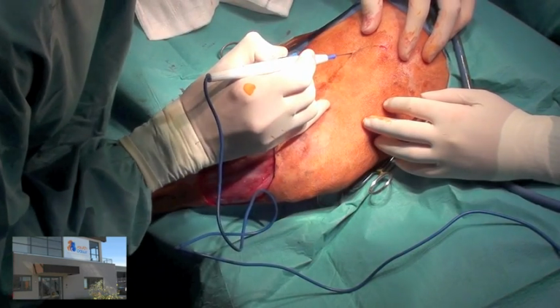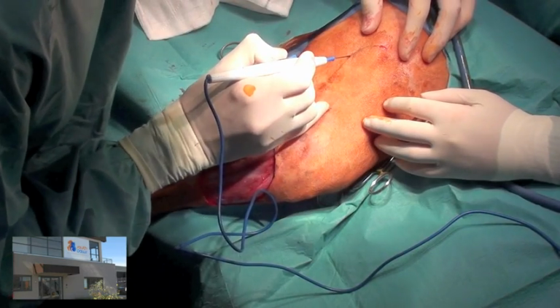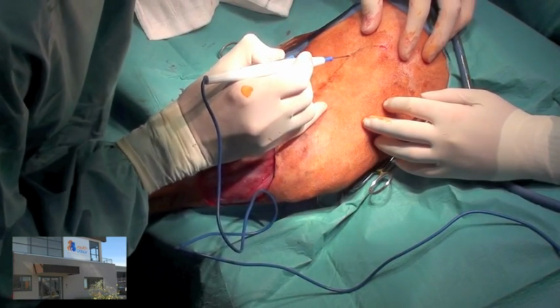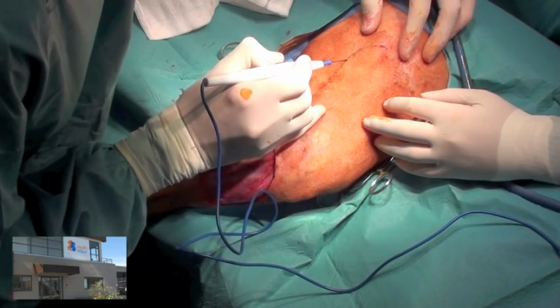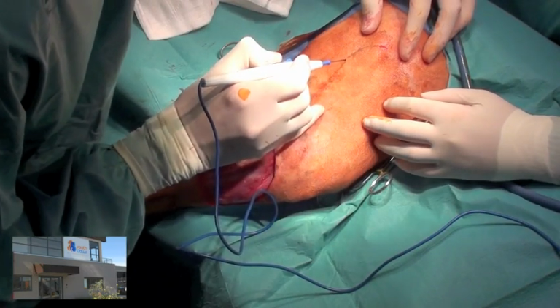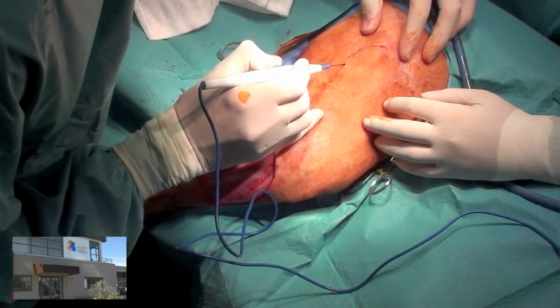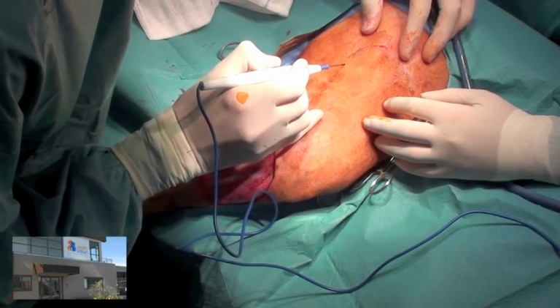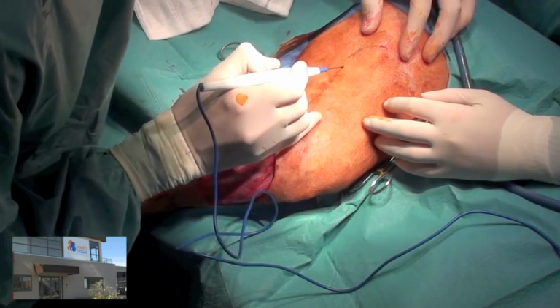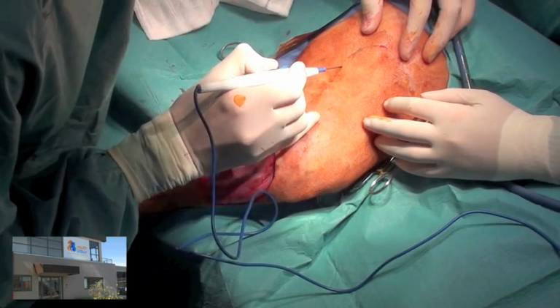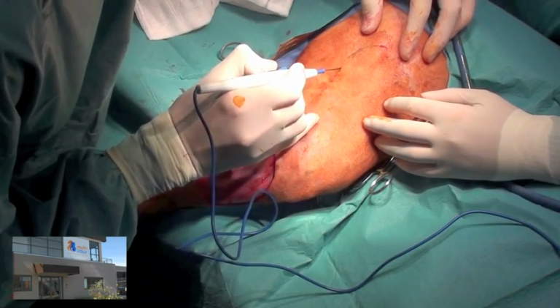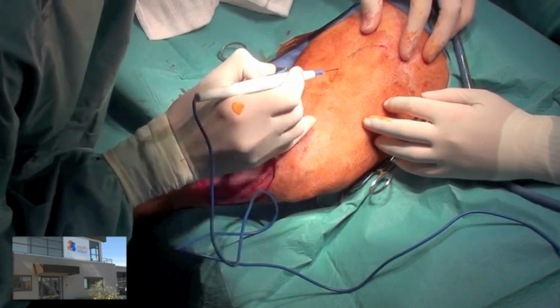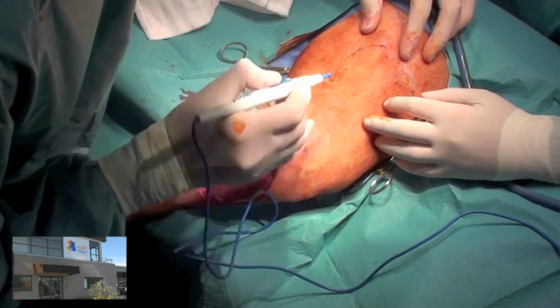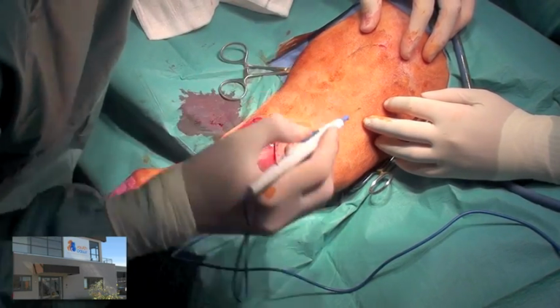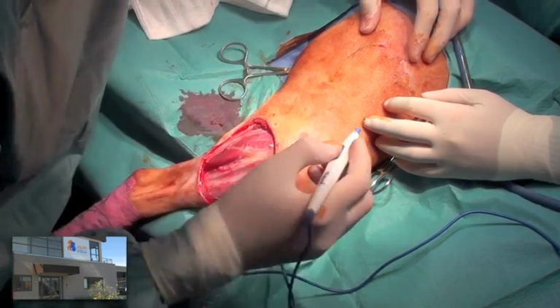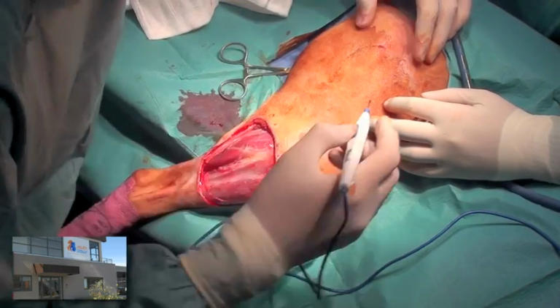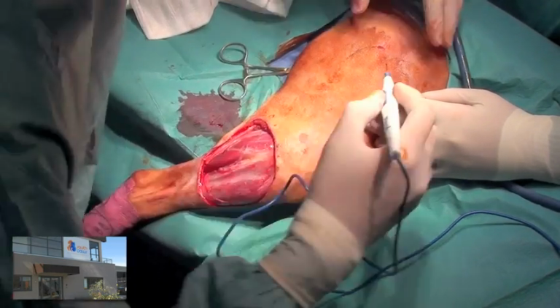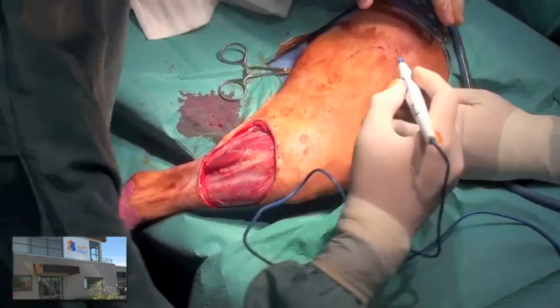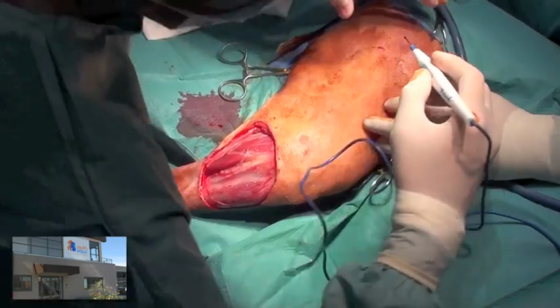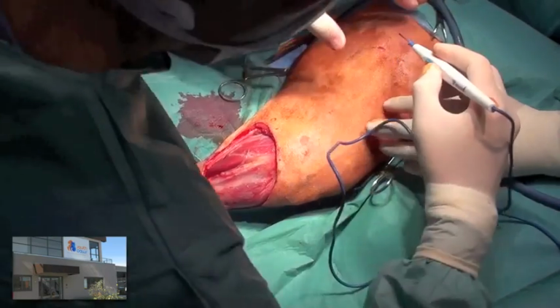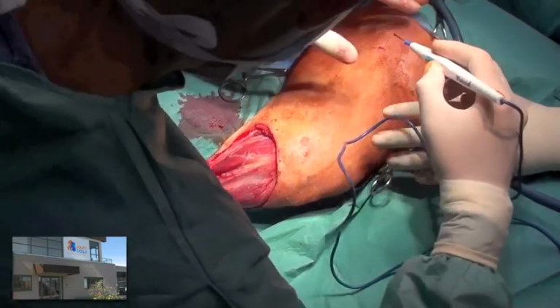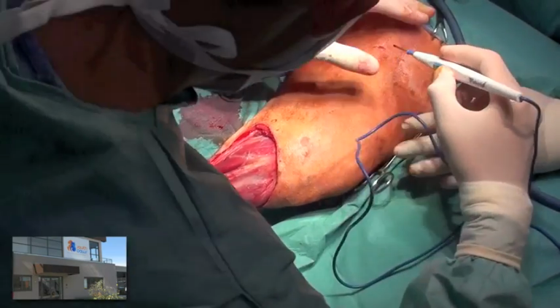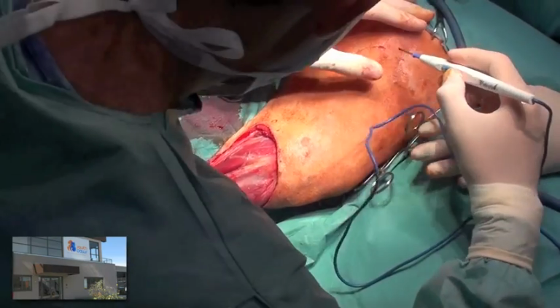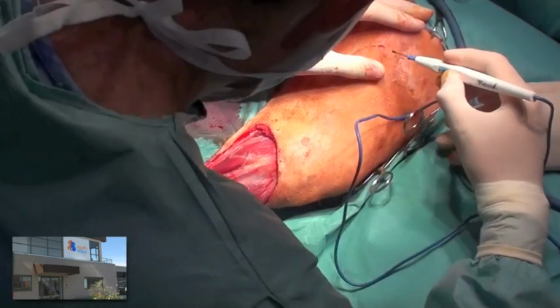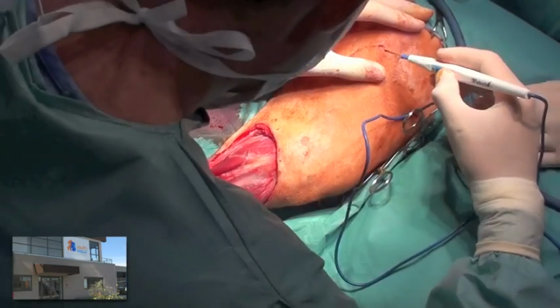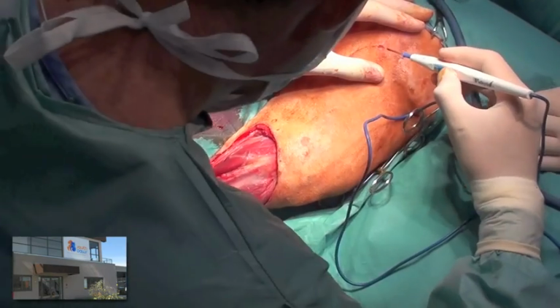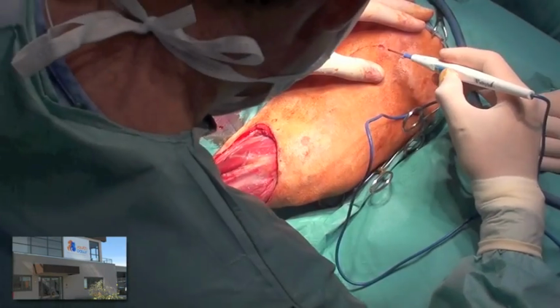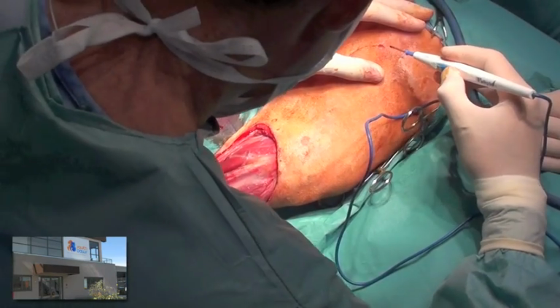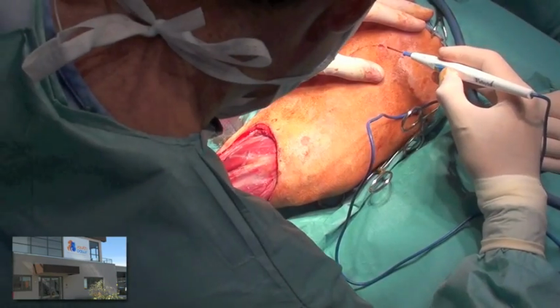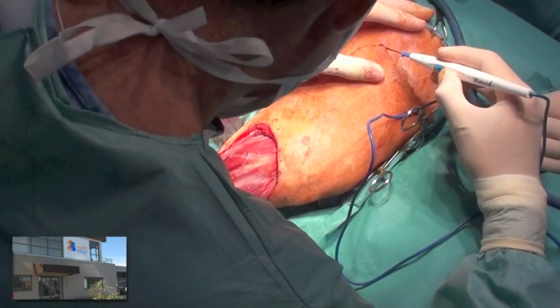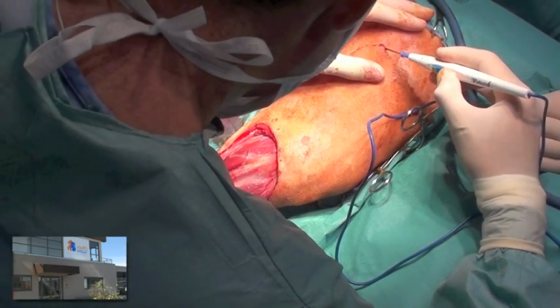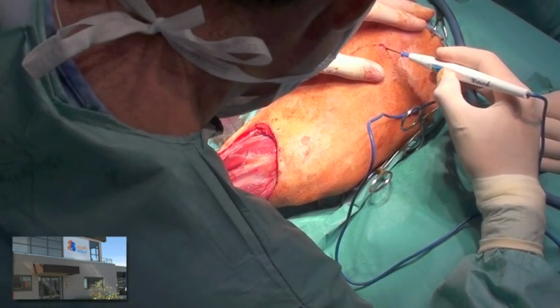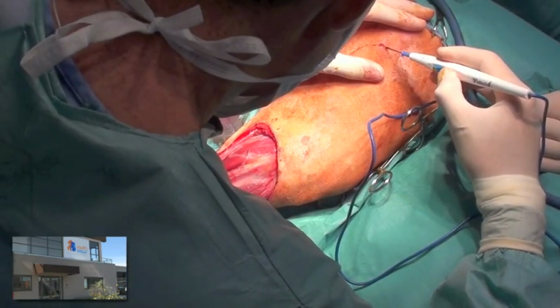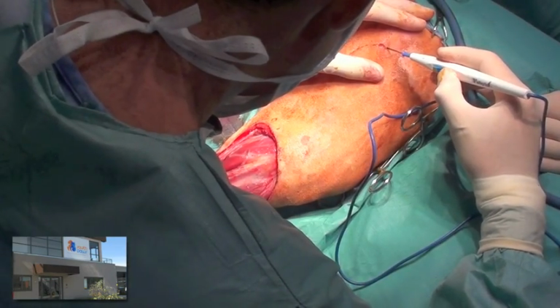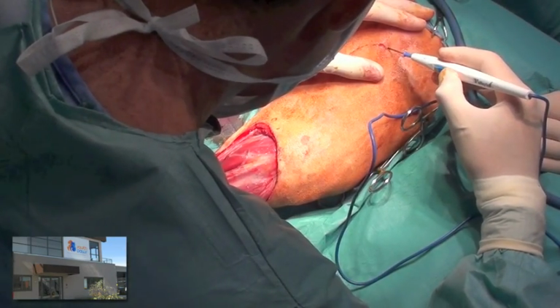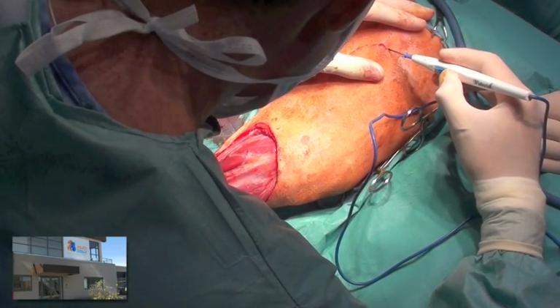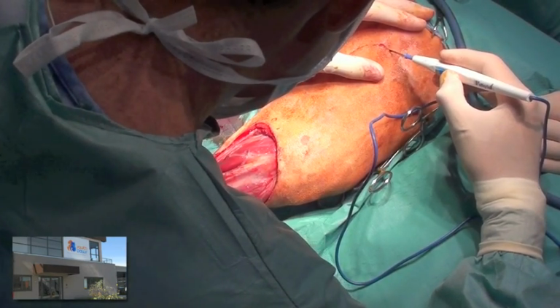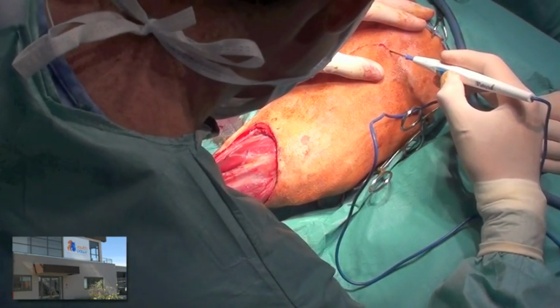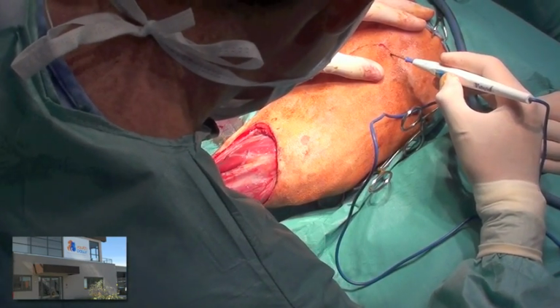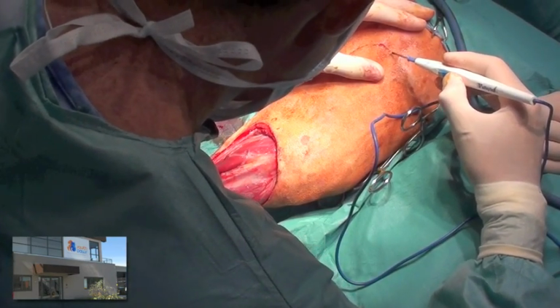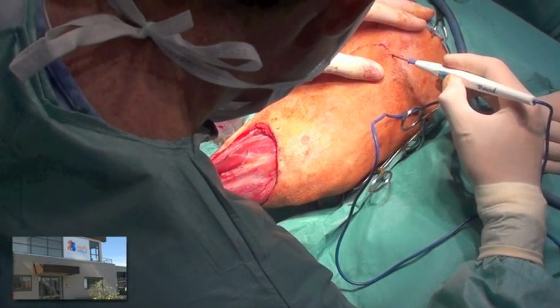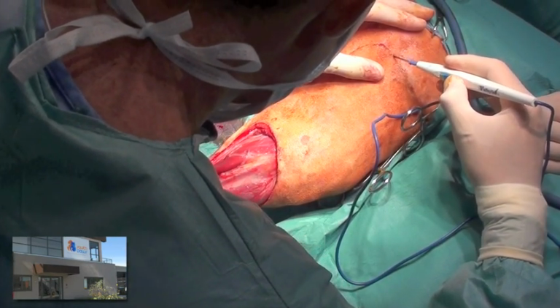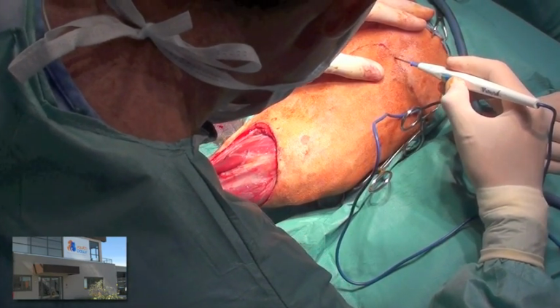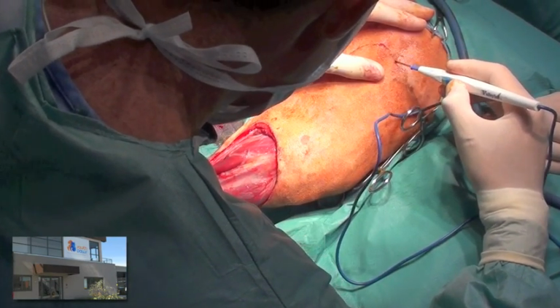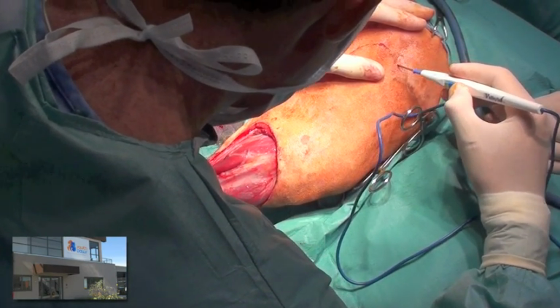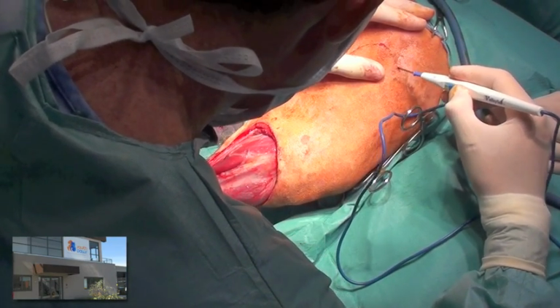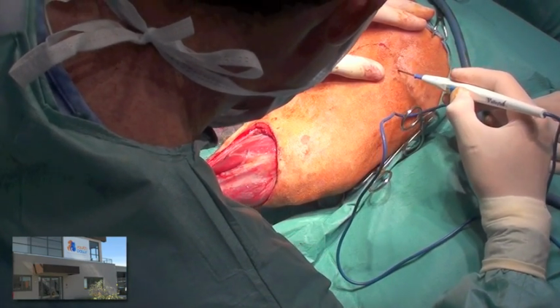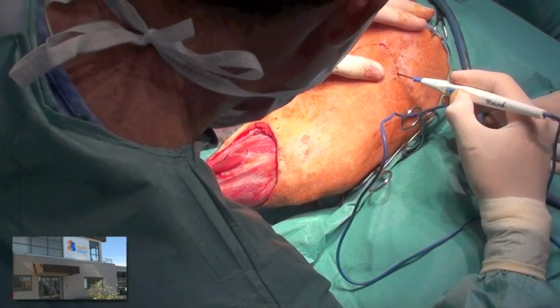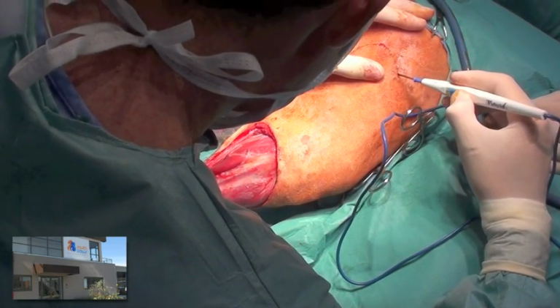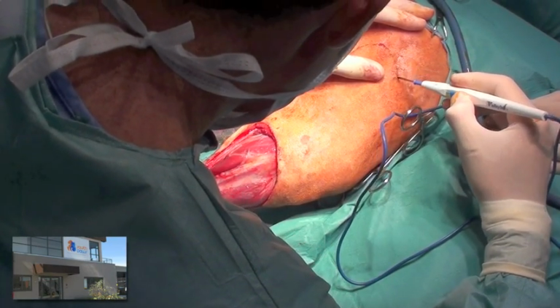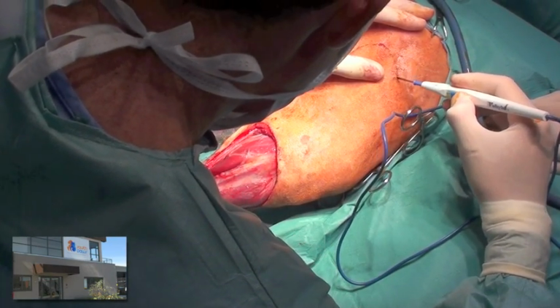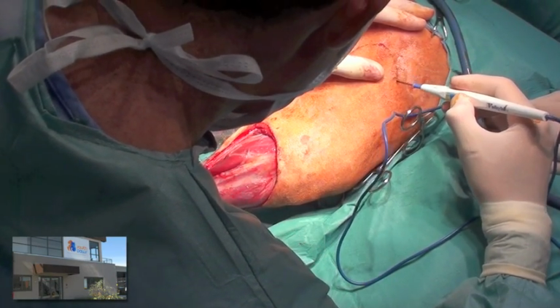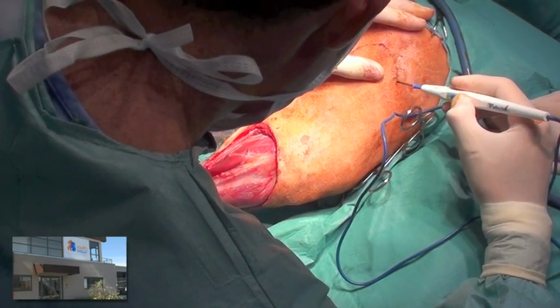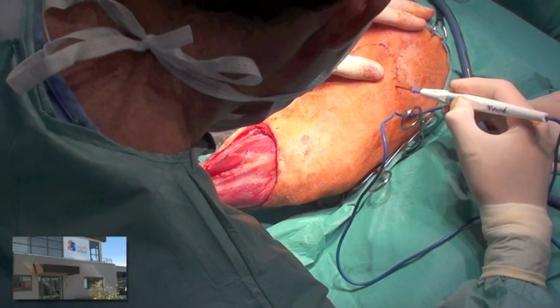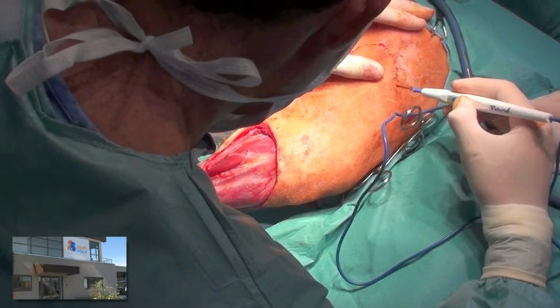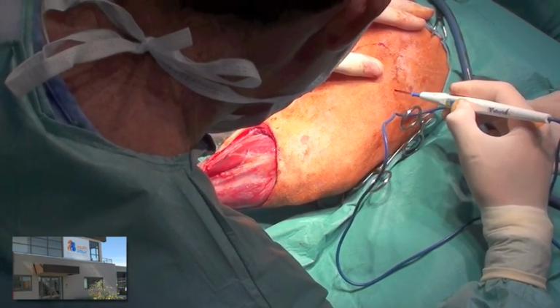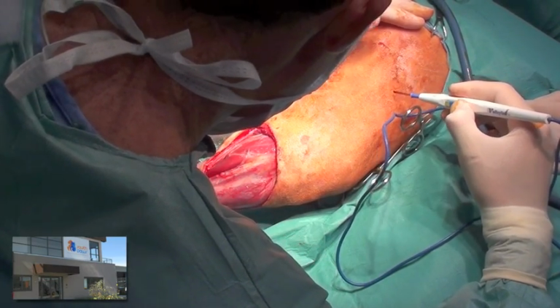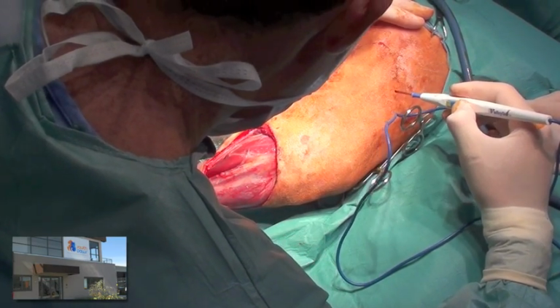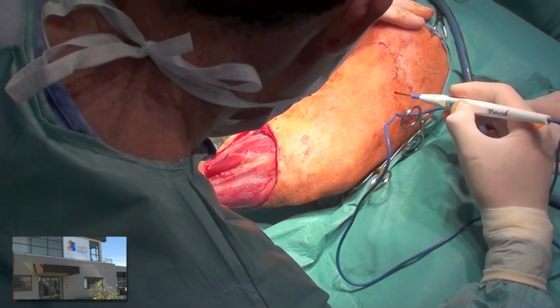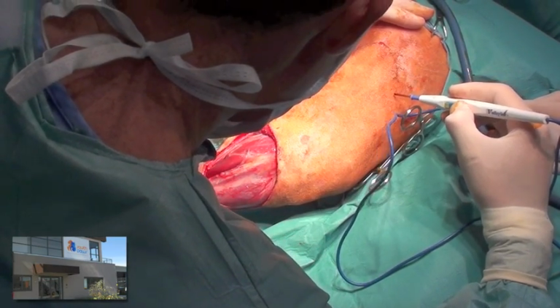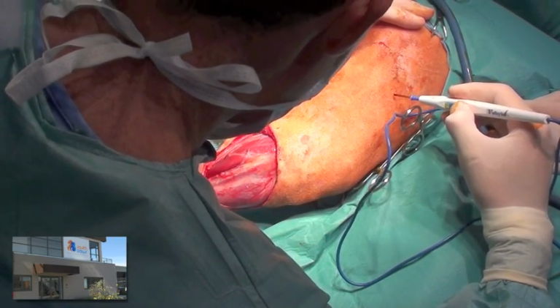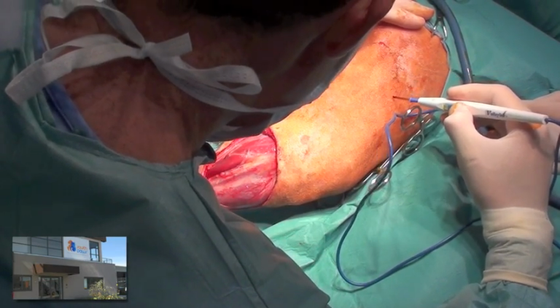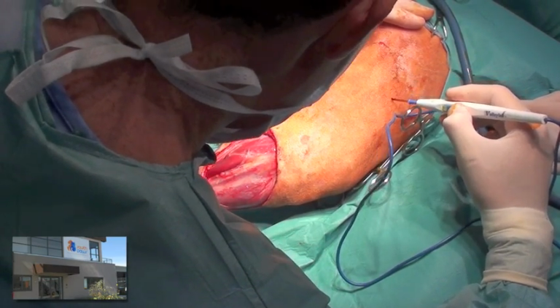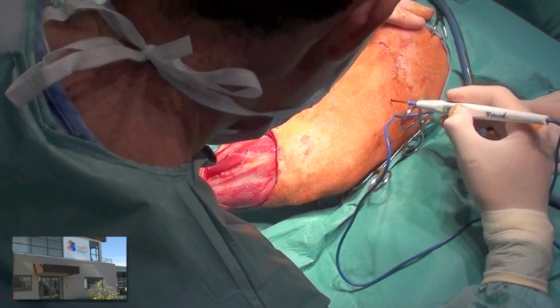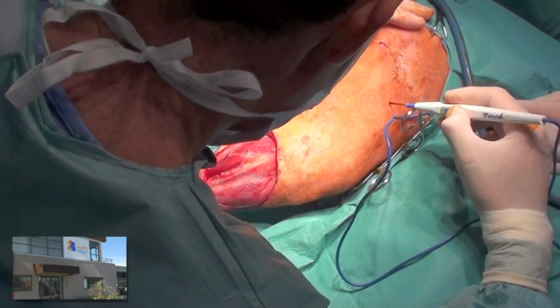Electrocautery is used to mark the skin for the proposed axial pattern flap, which is based on the lateral geniculate artery.